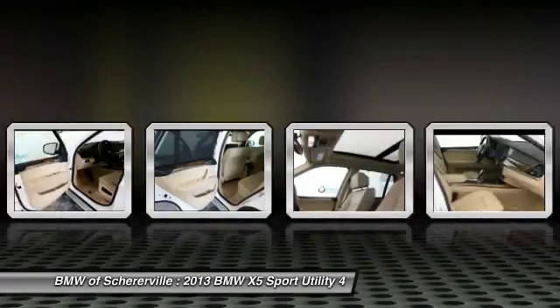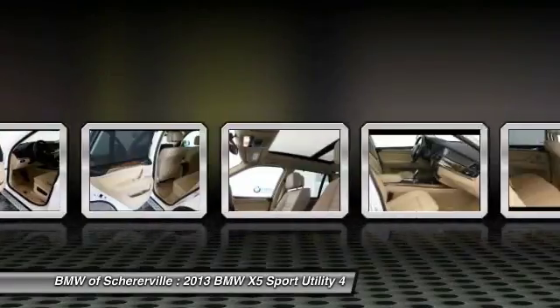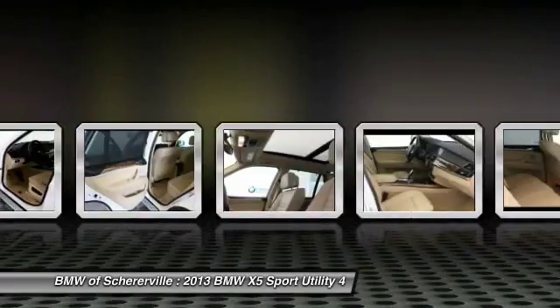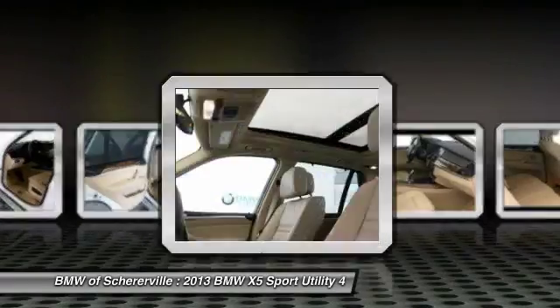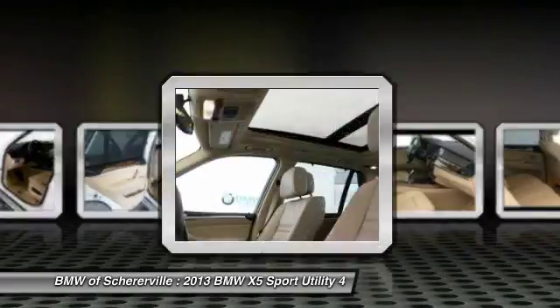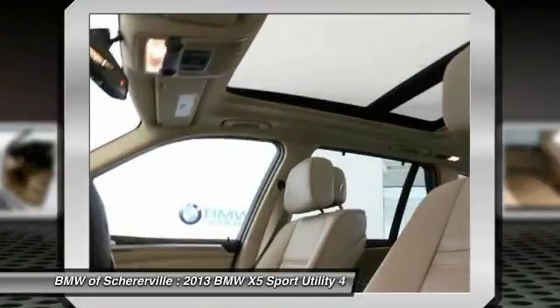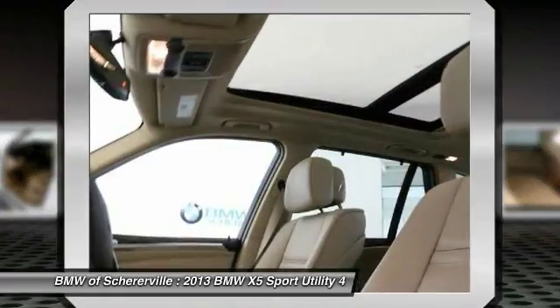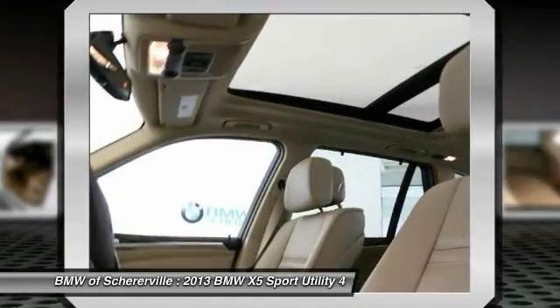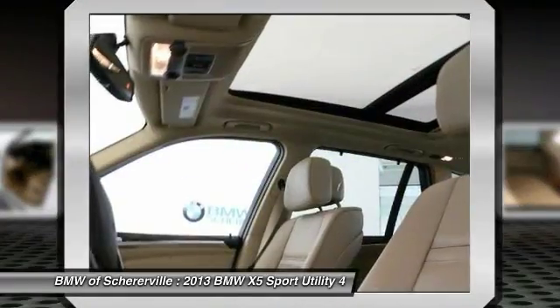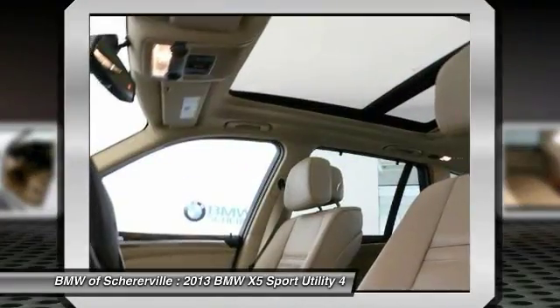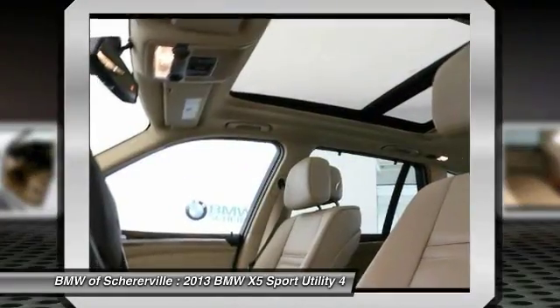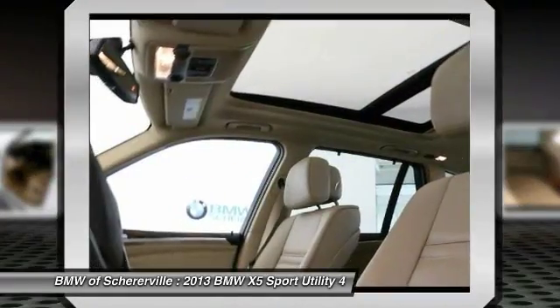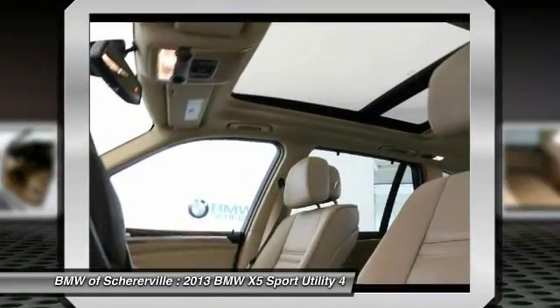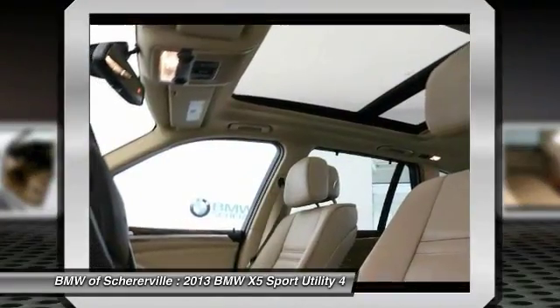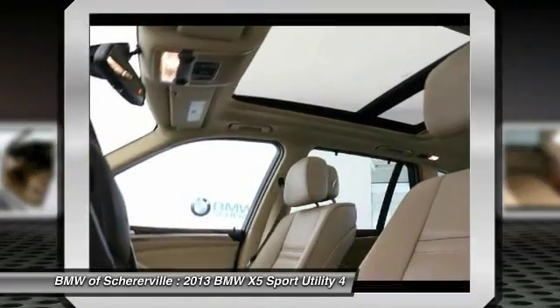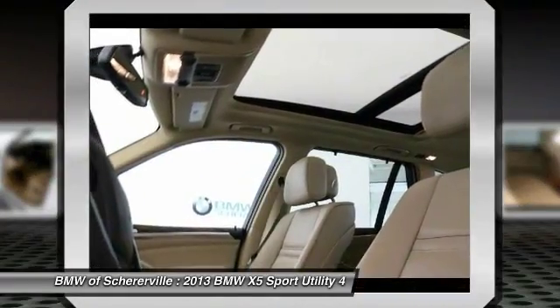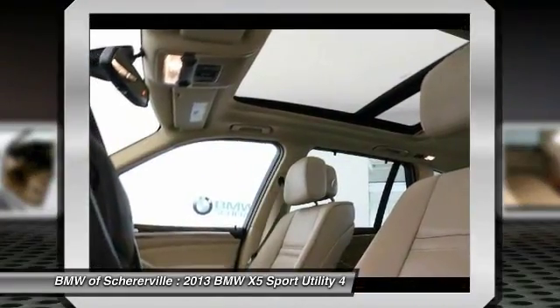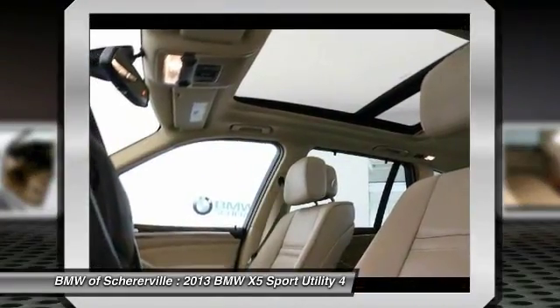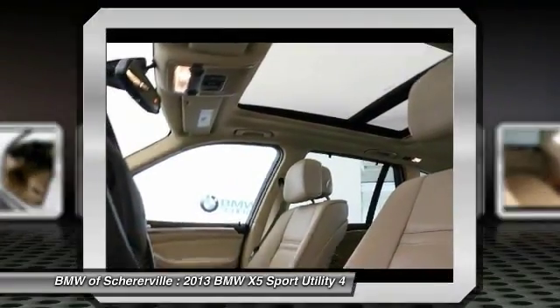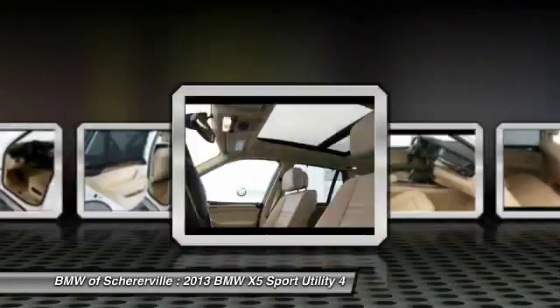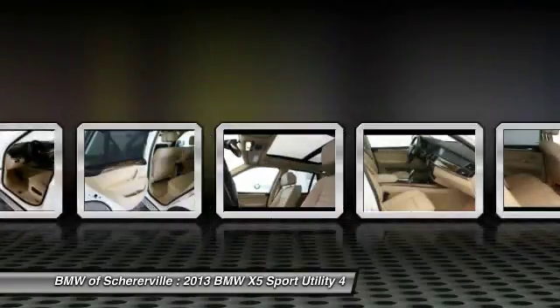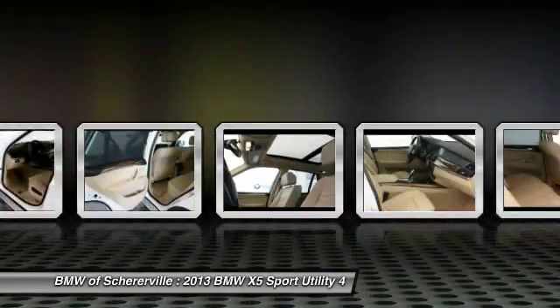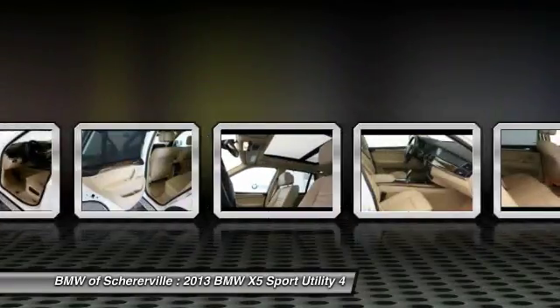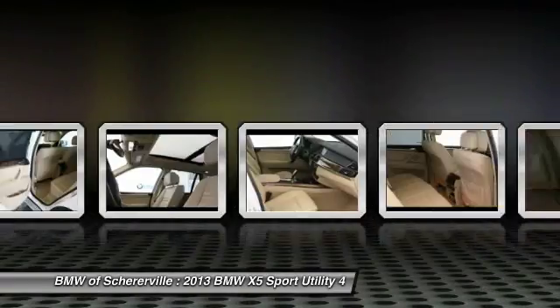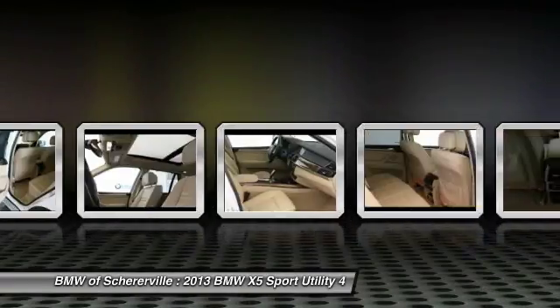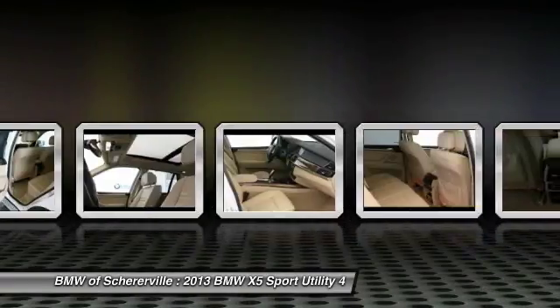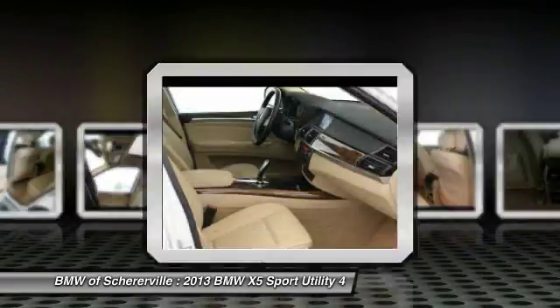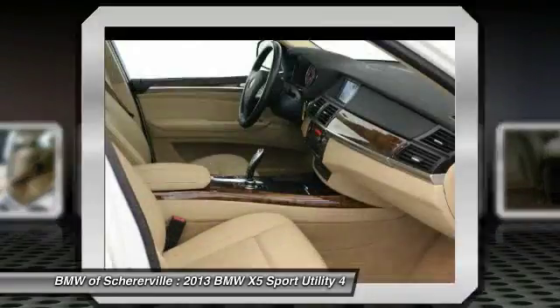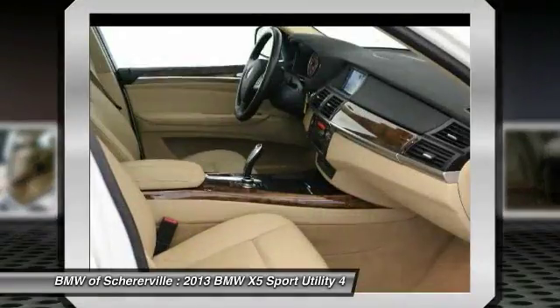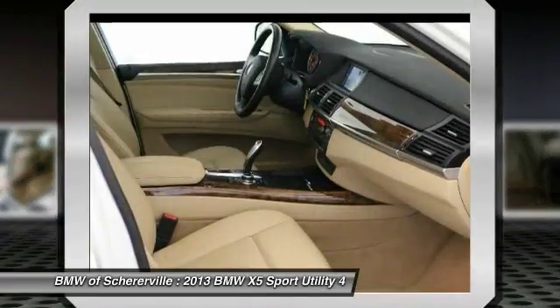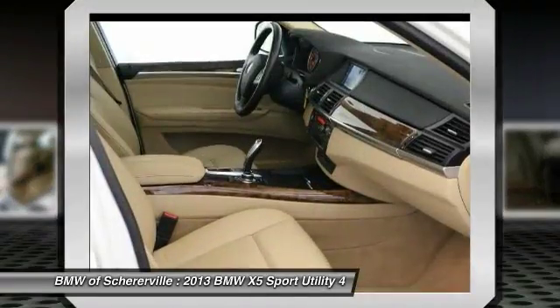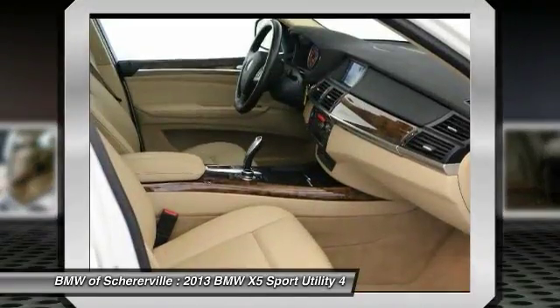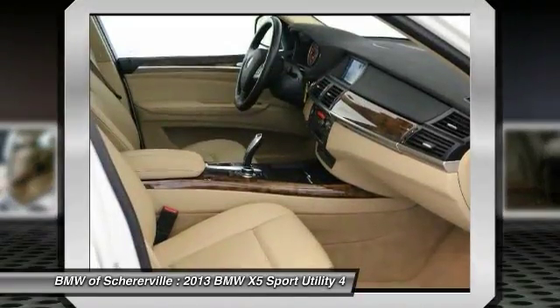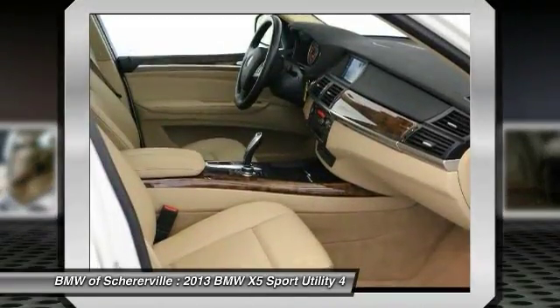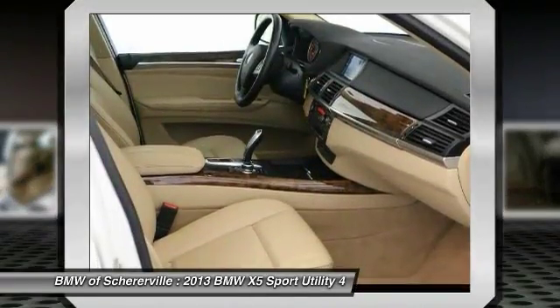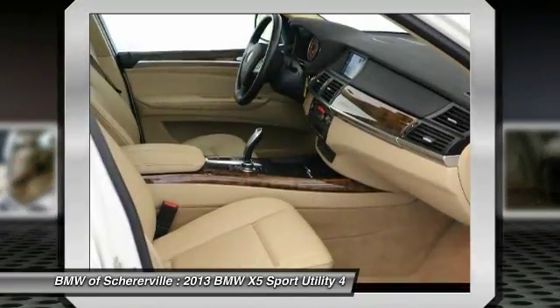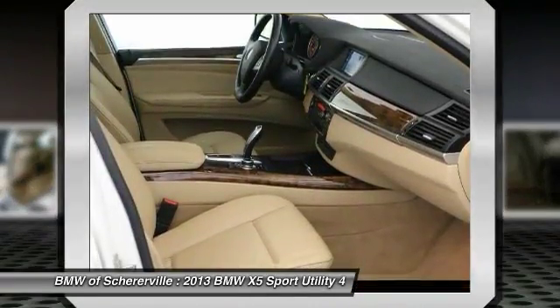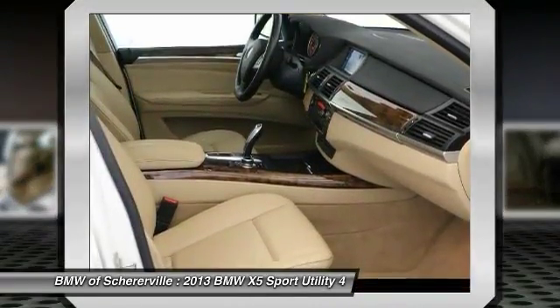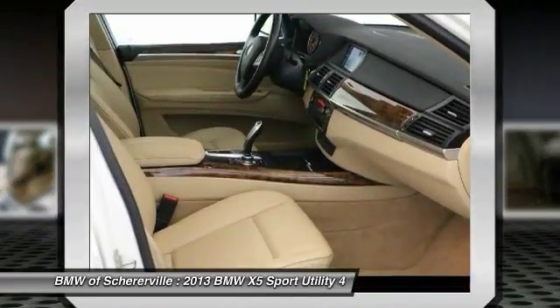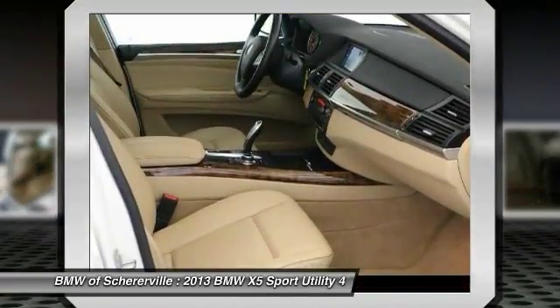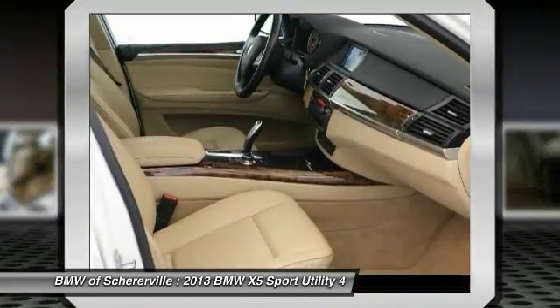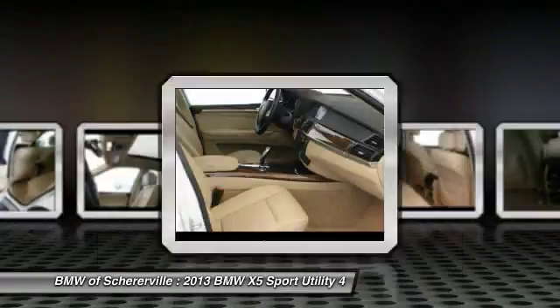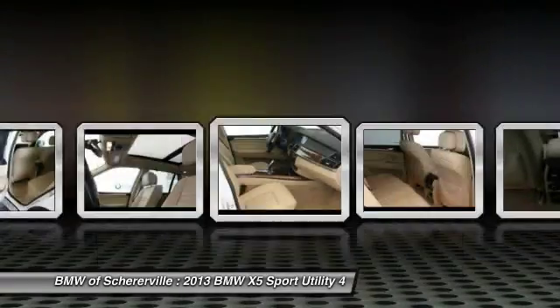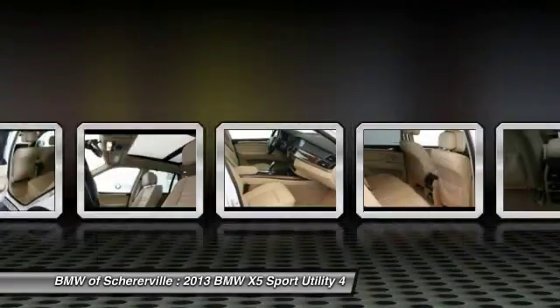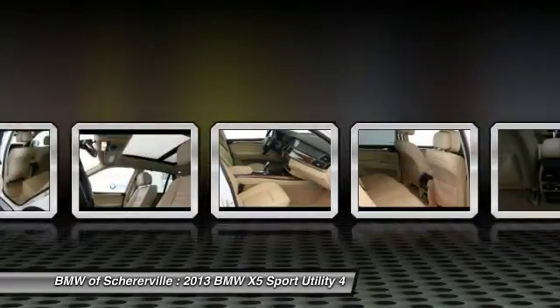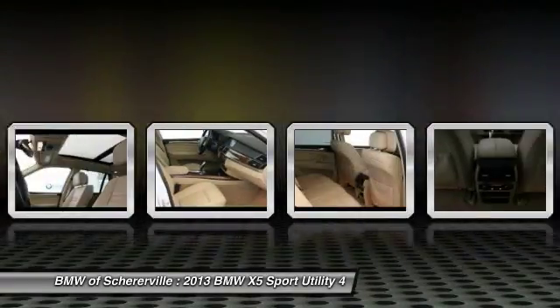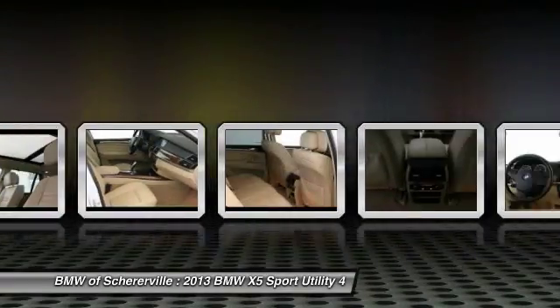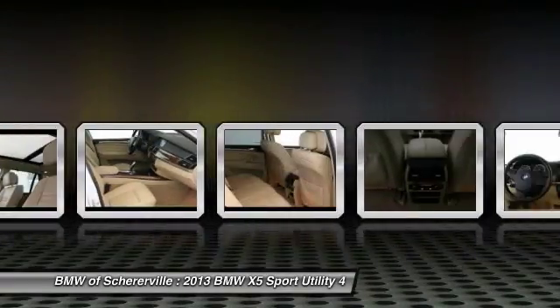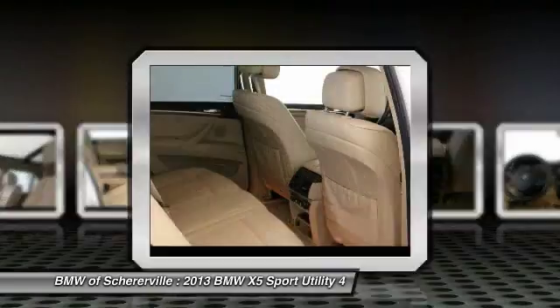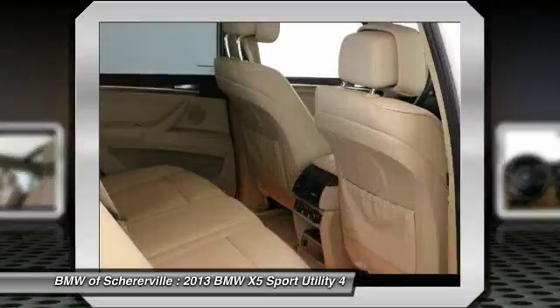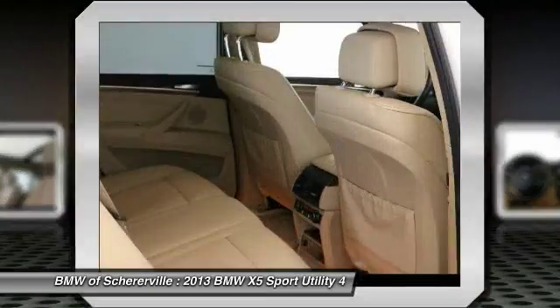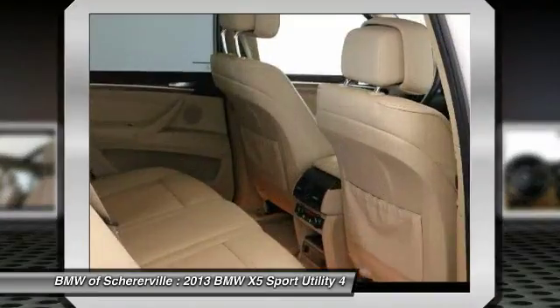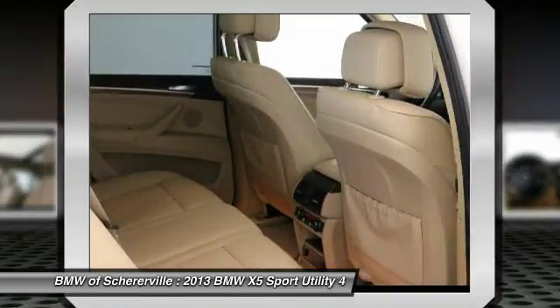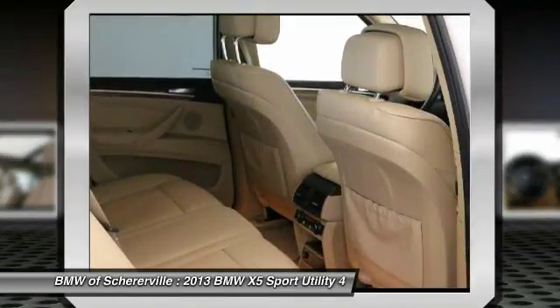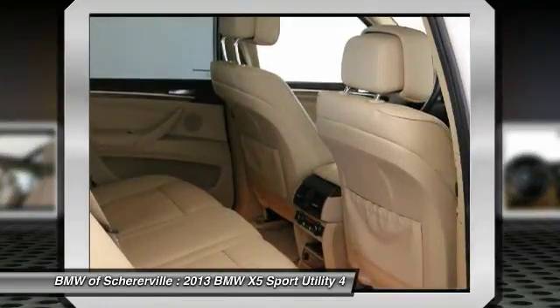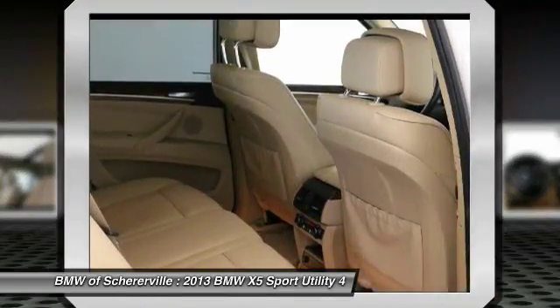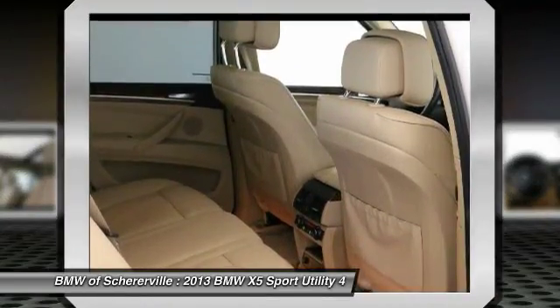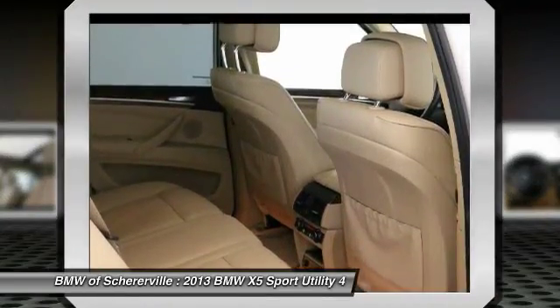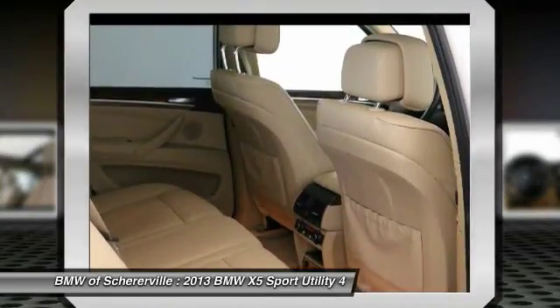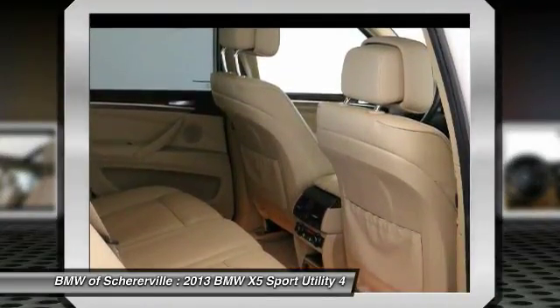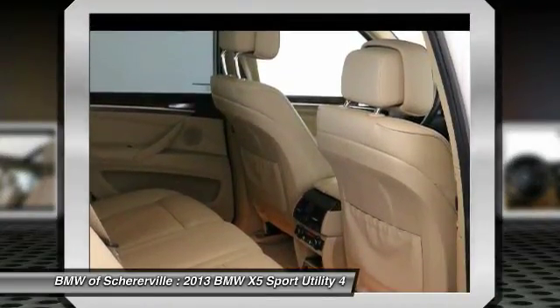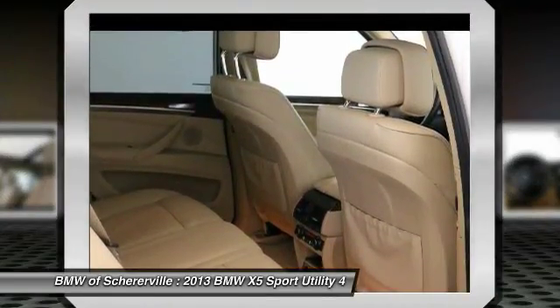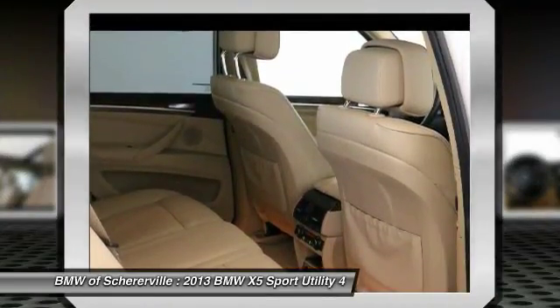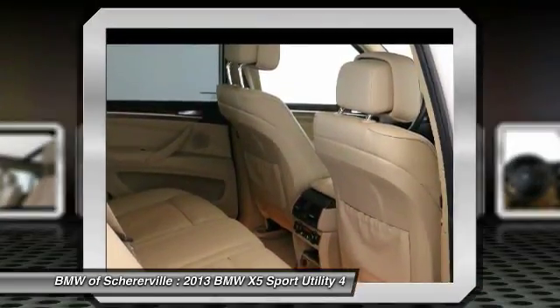All-wheel drive, power liftgate, Bluetooth, leather-wrapped steering wheel, adjustable steering wheel.